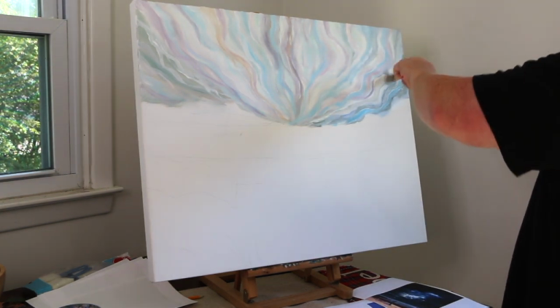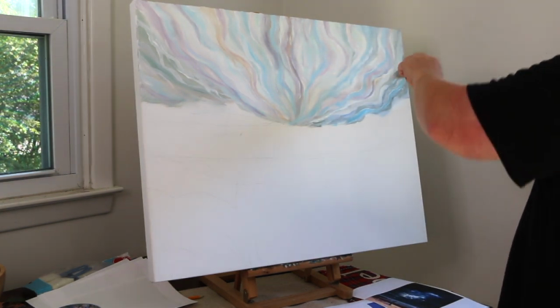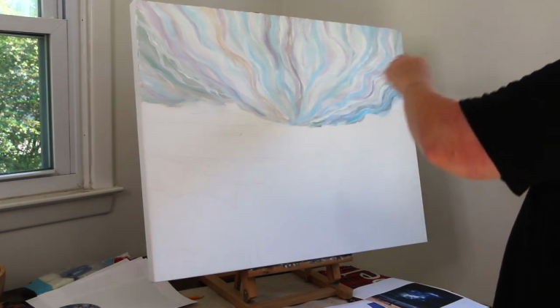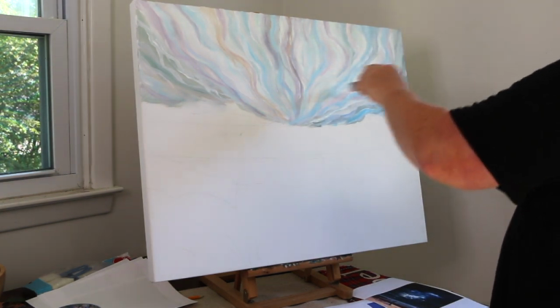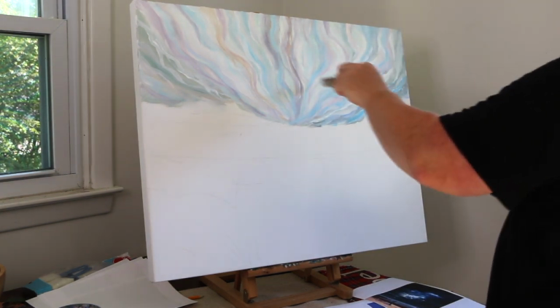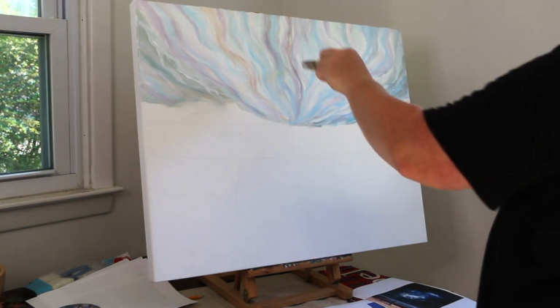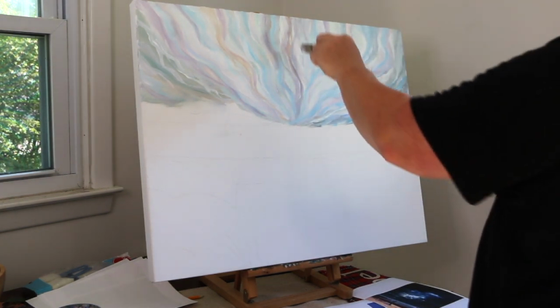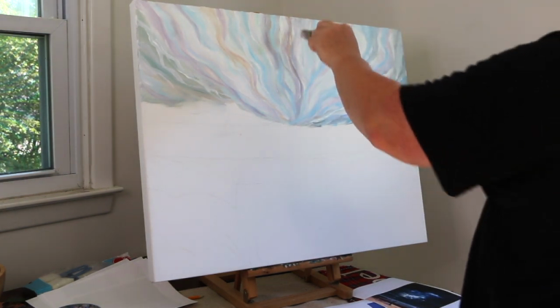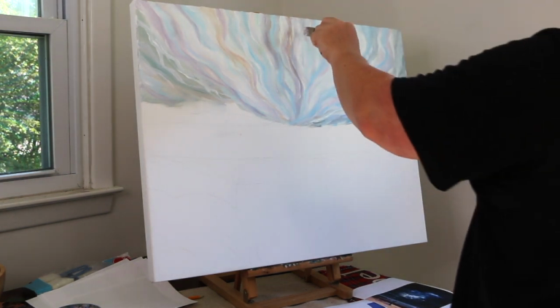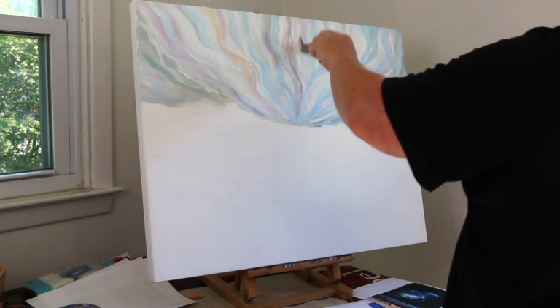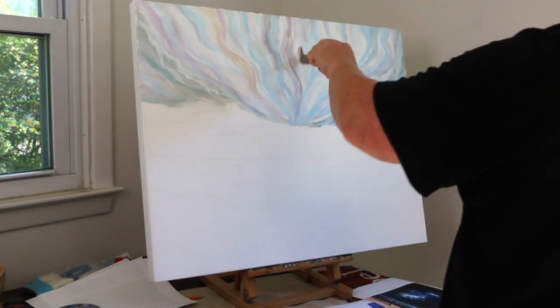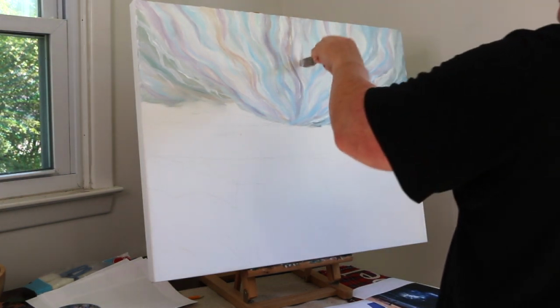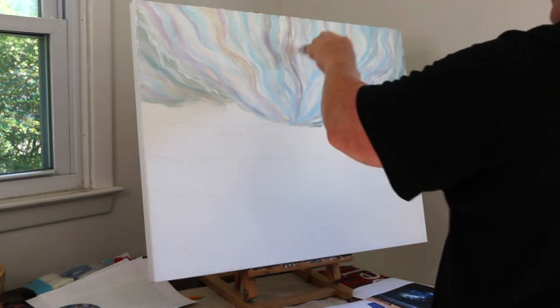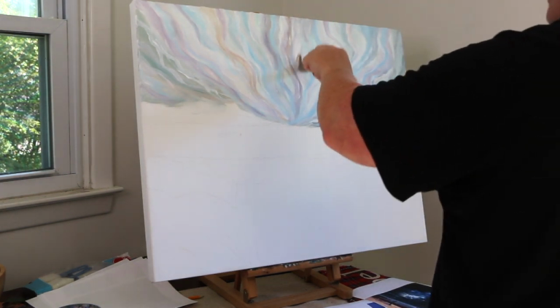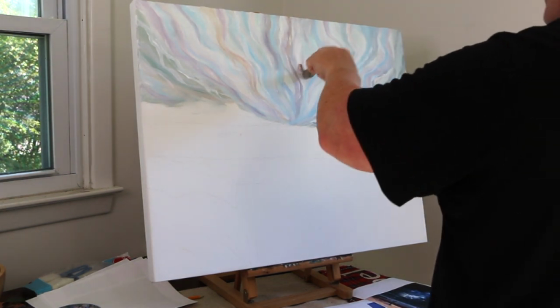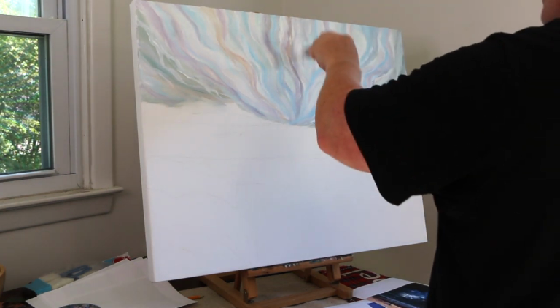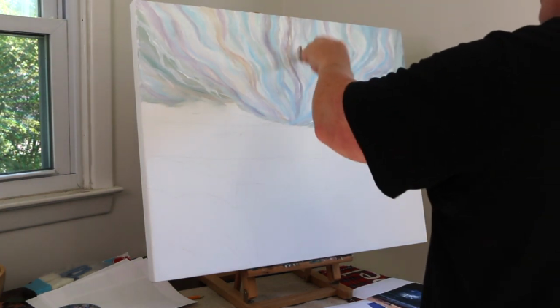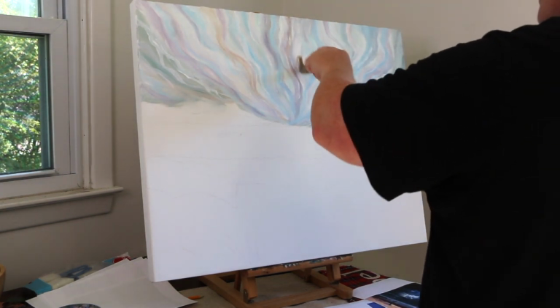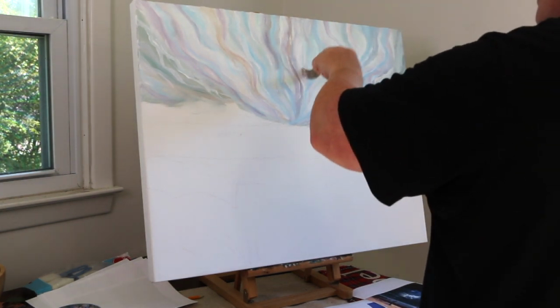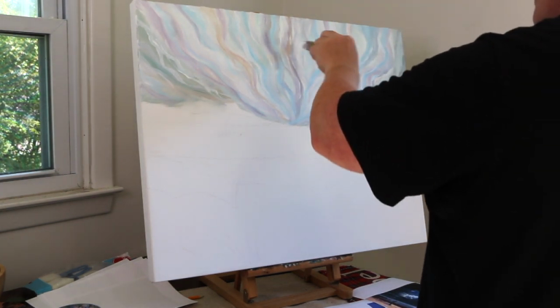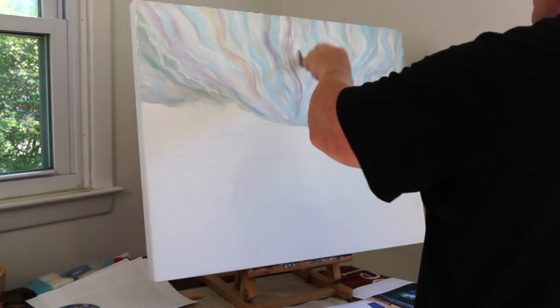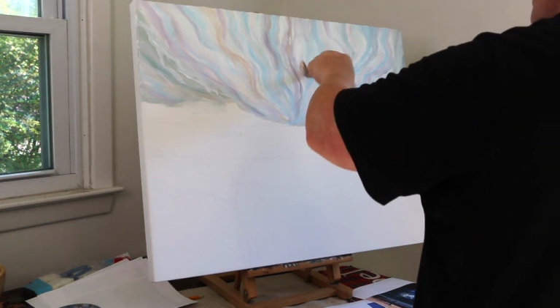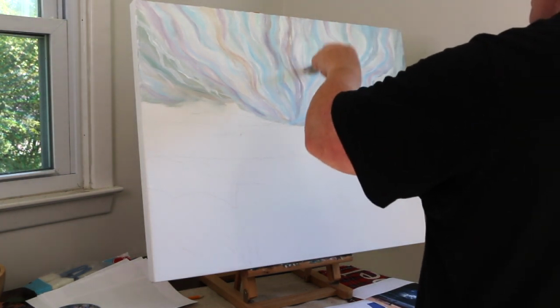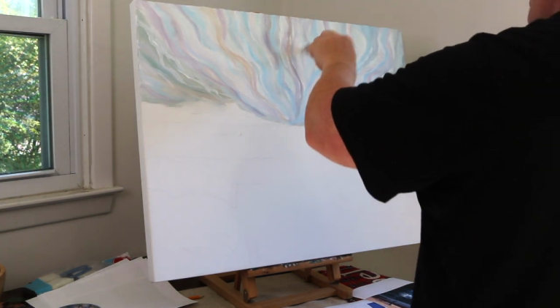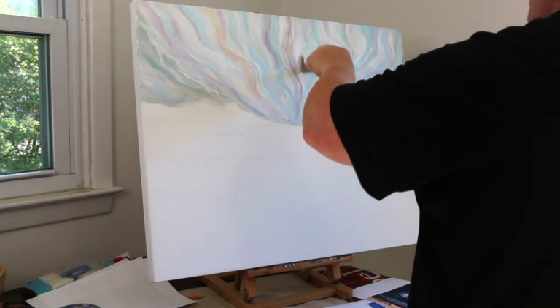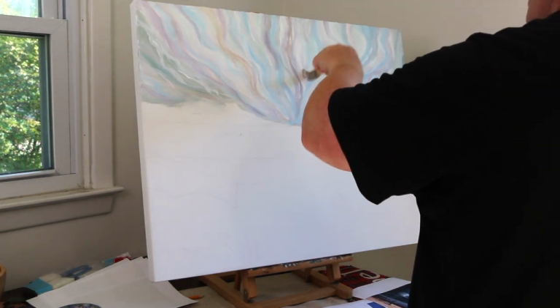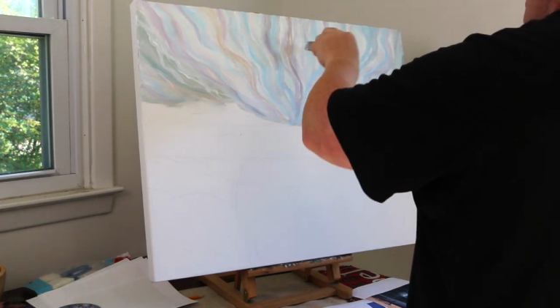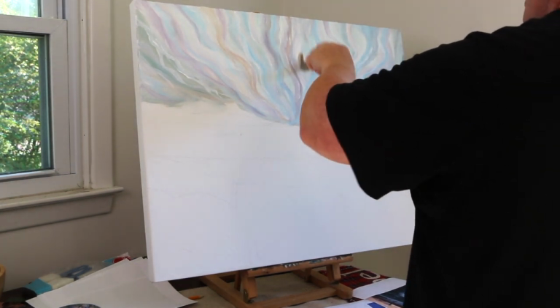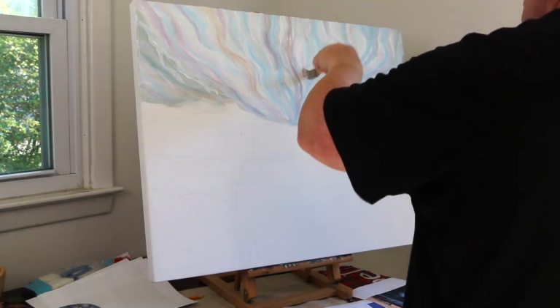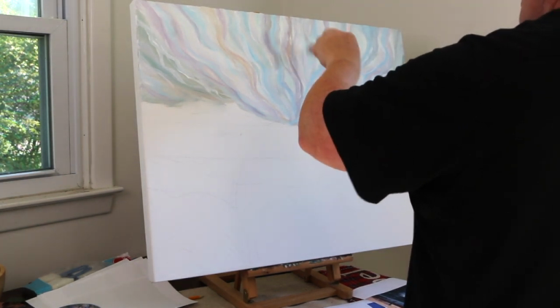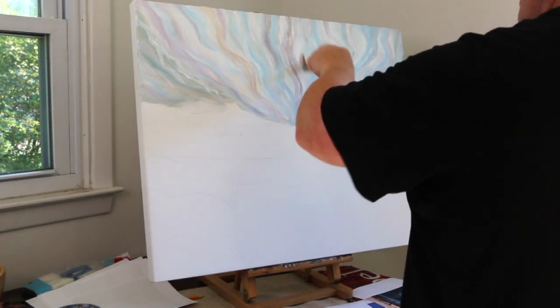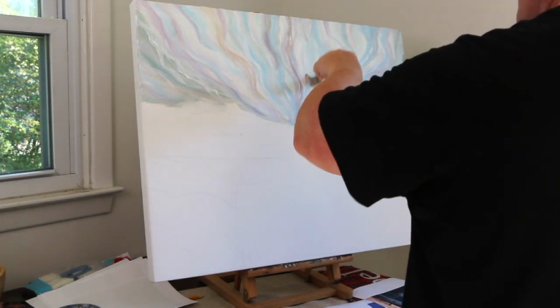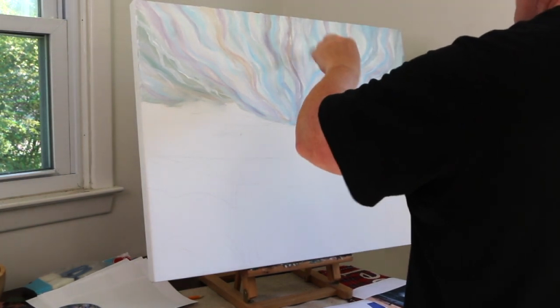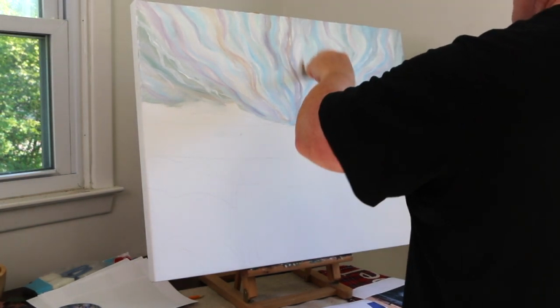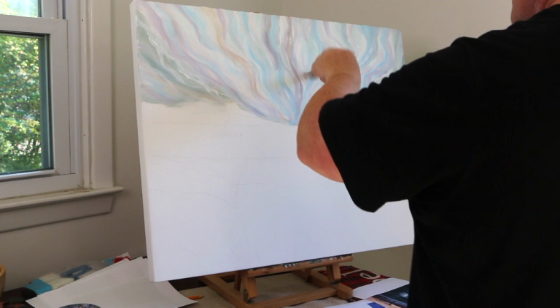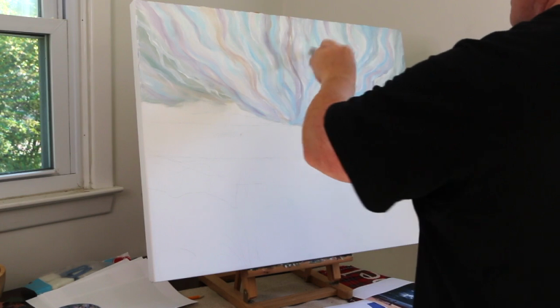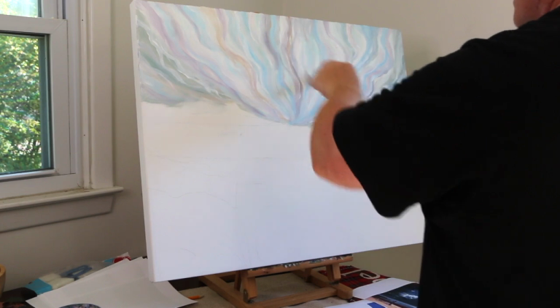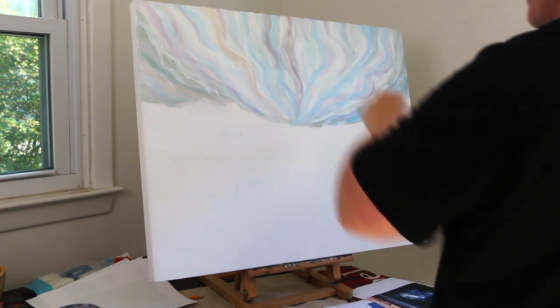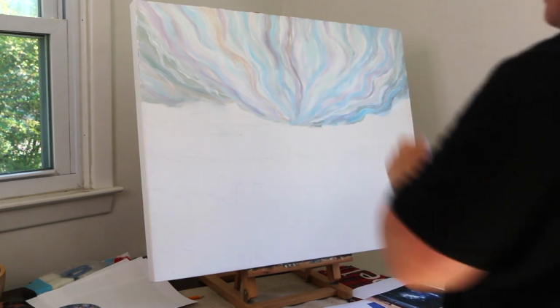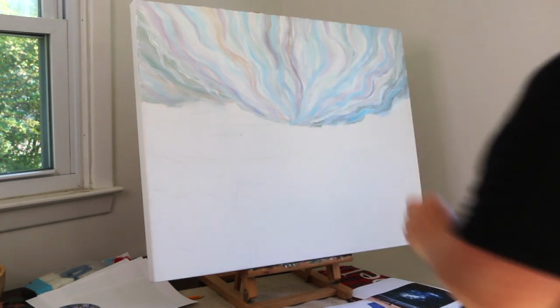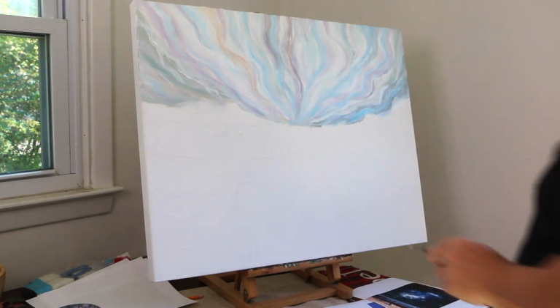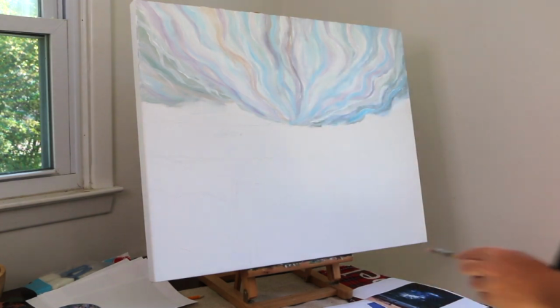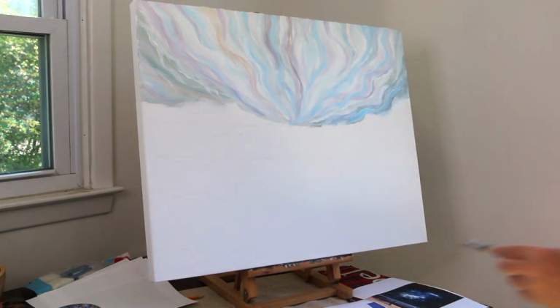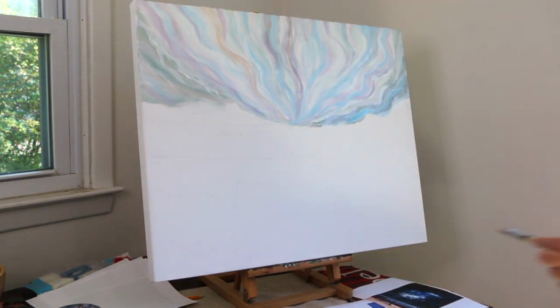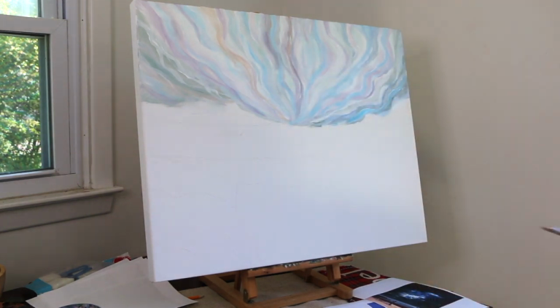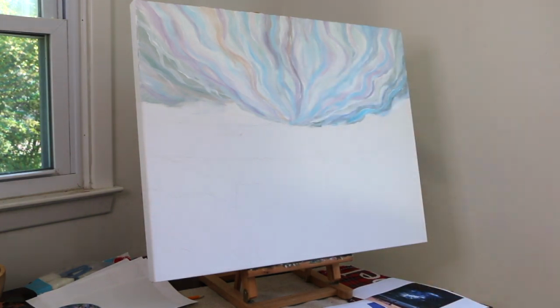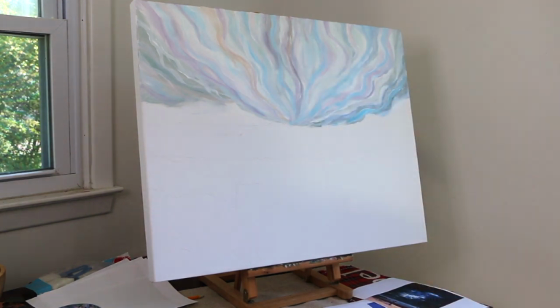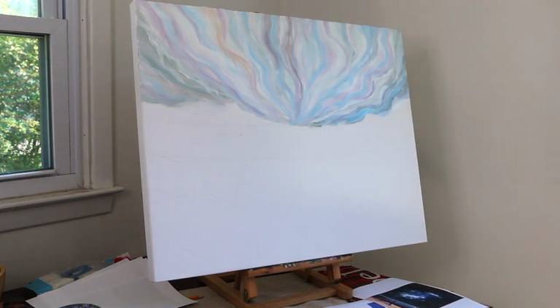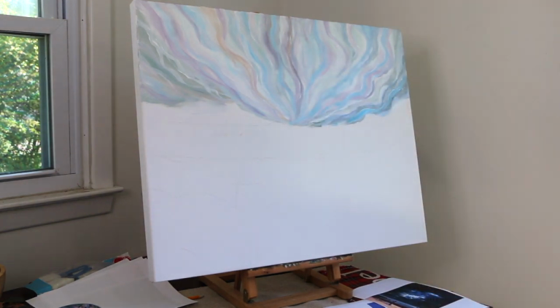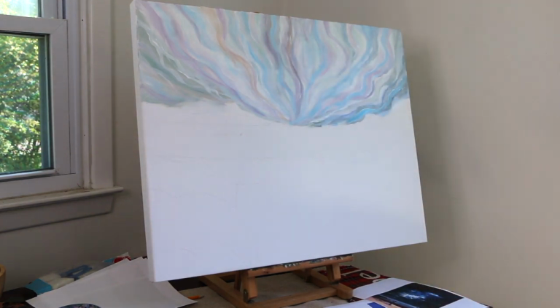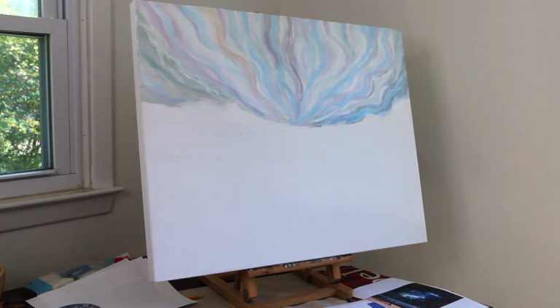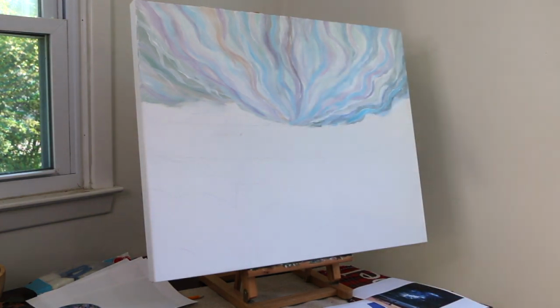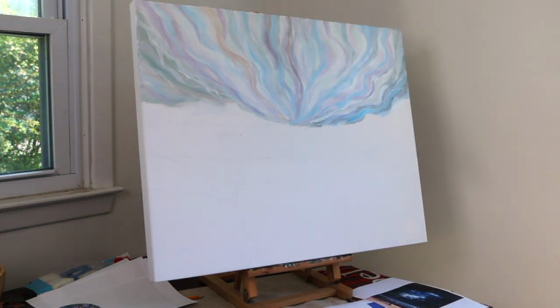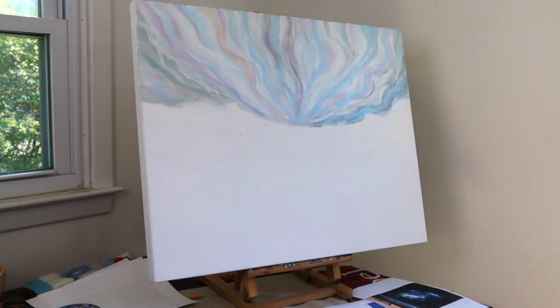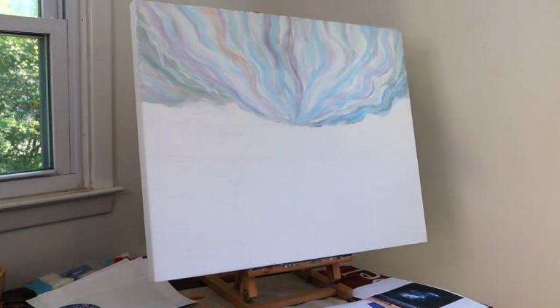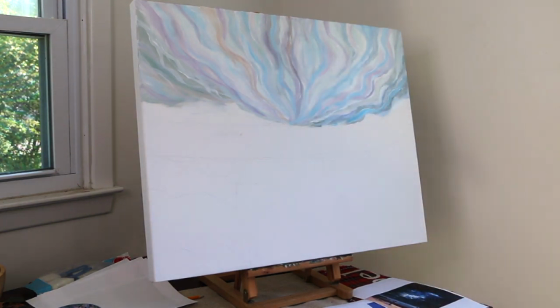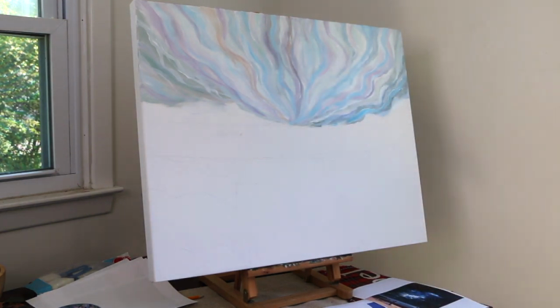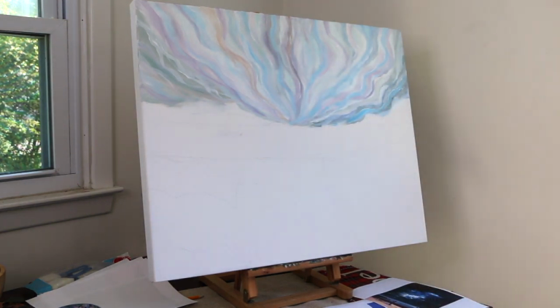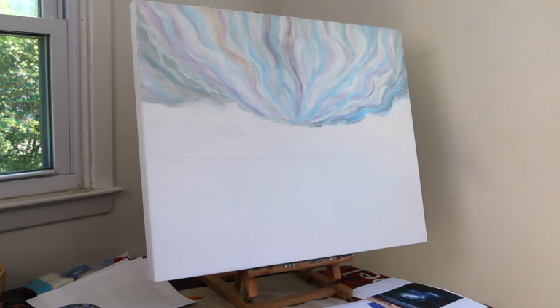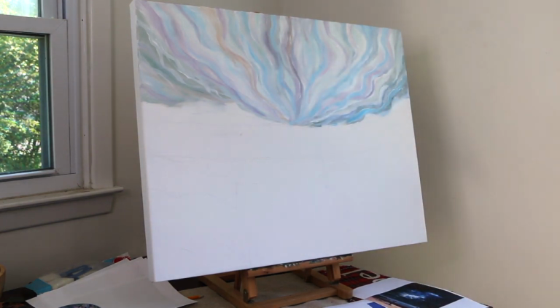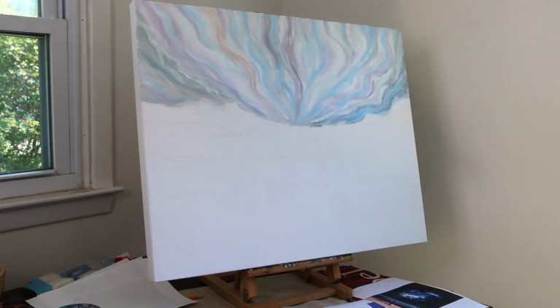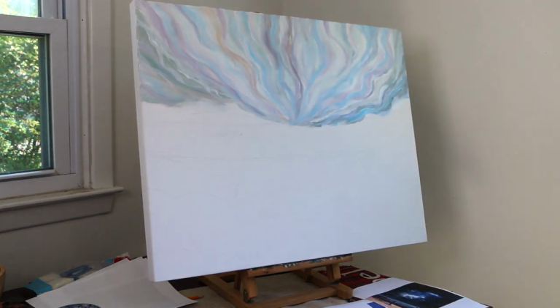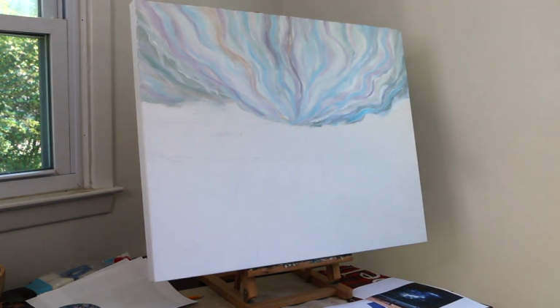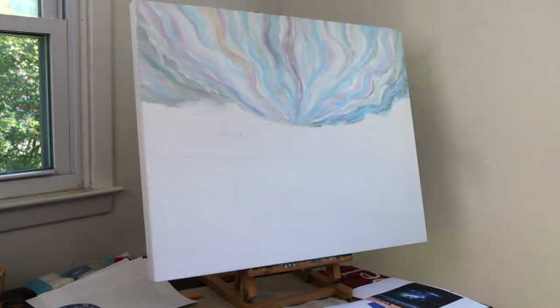This impressionist sky is really starting to come together. Thanks for tuning in and stay tuned for the next video.